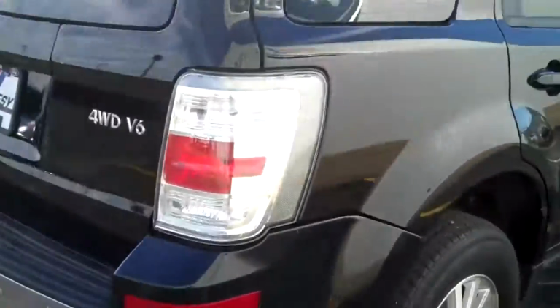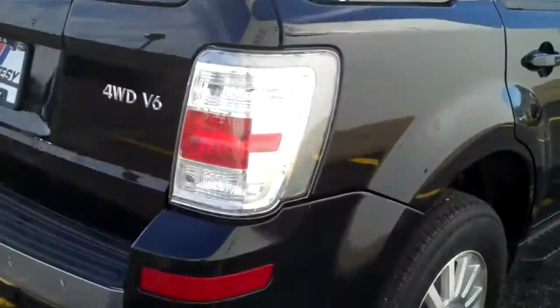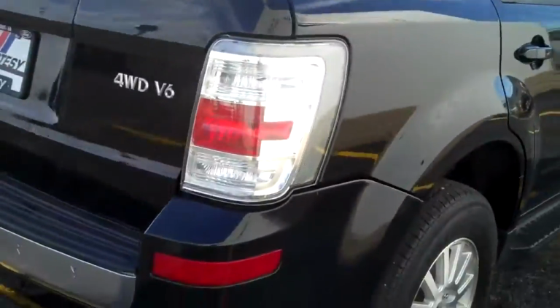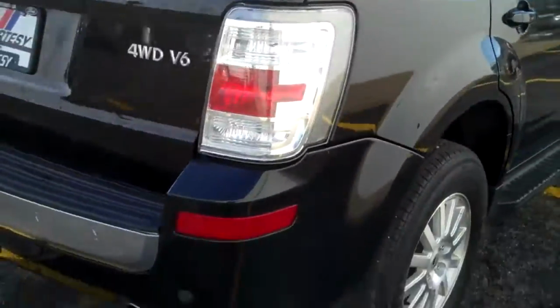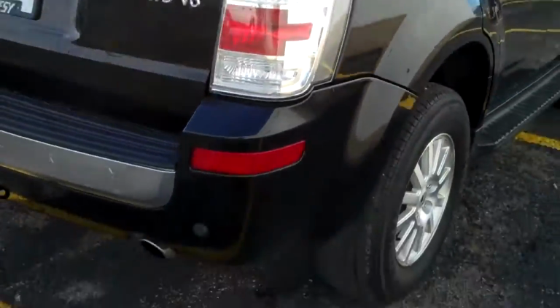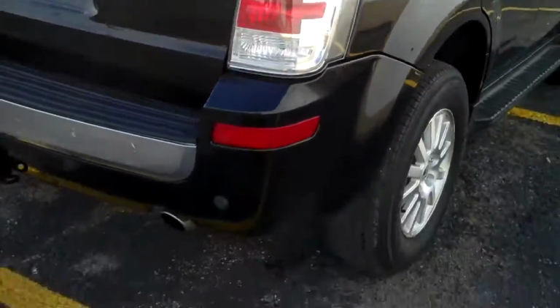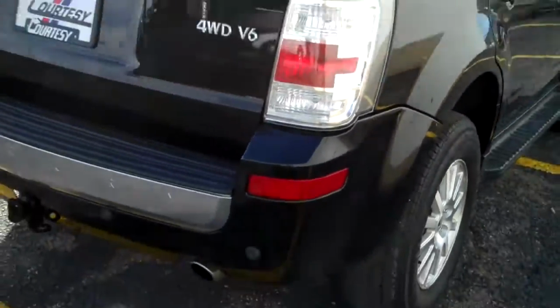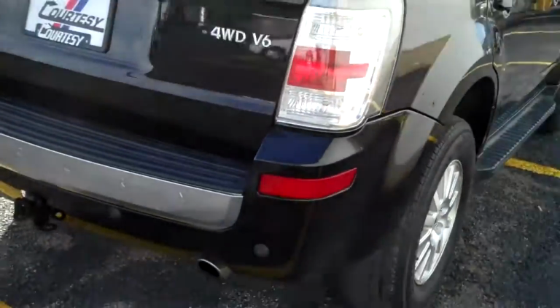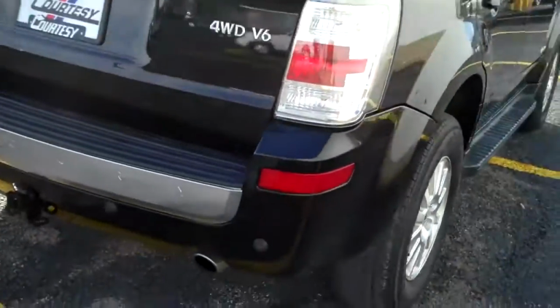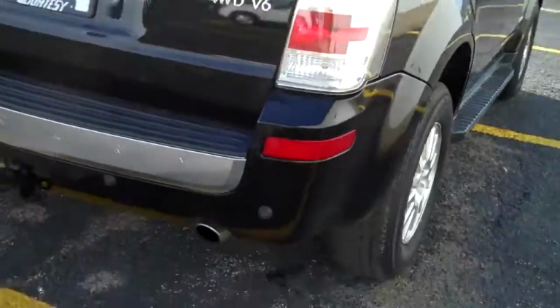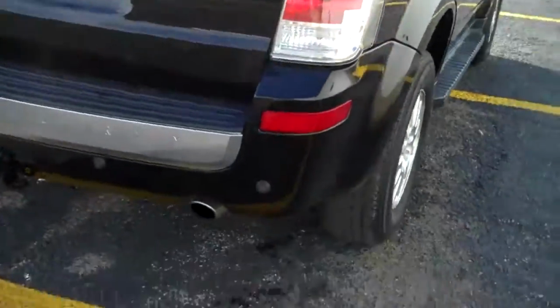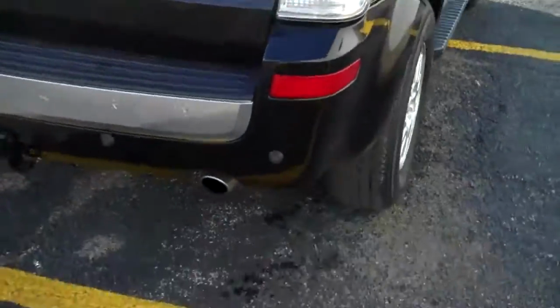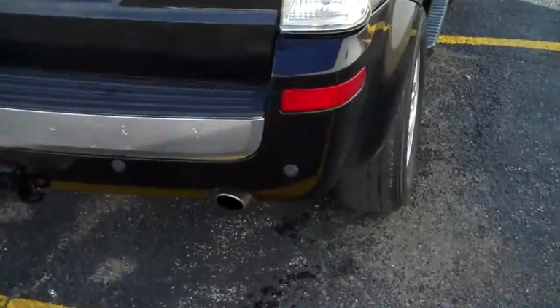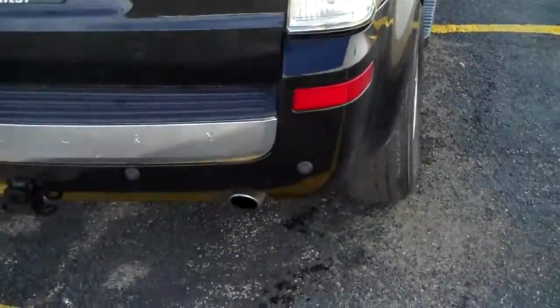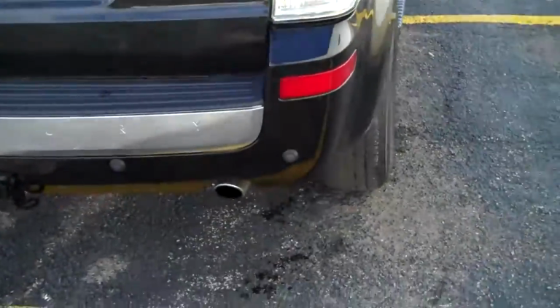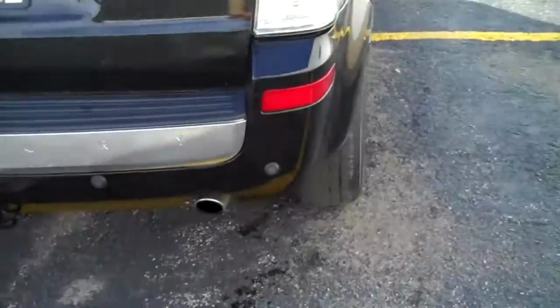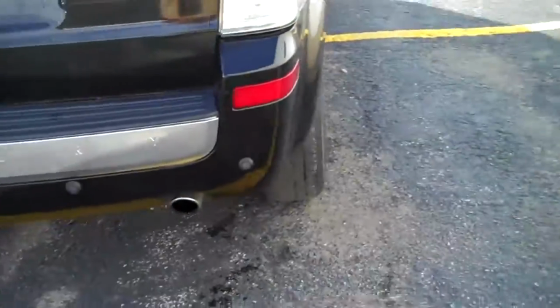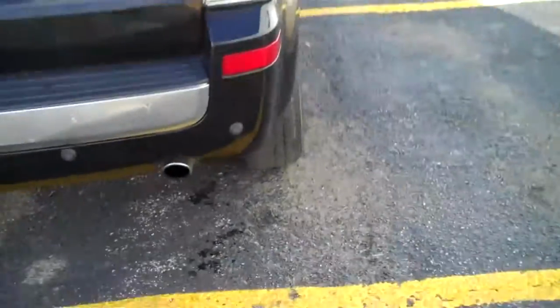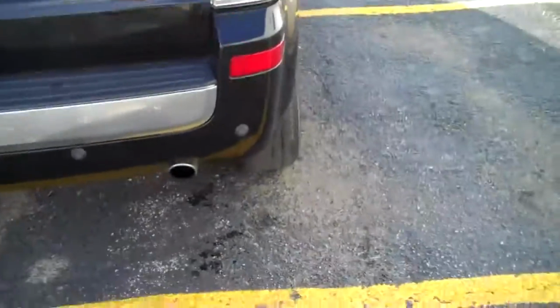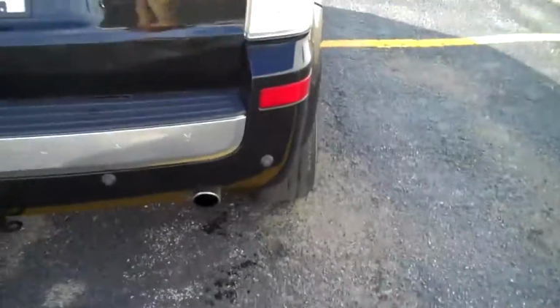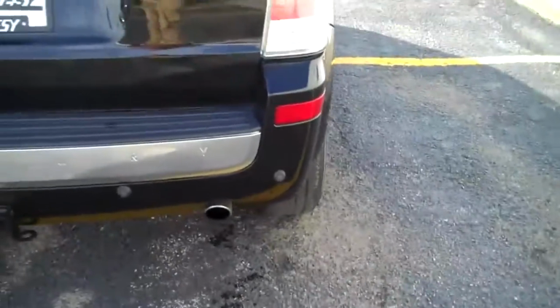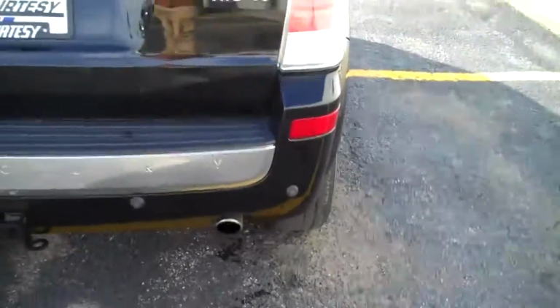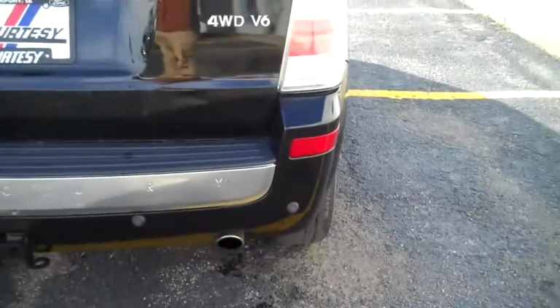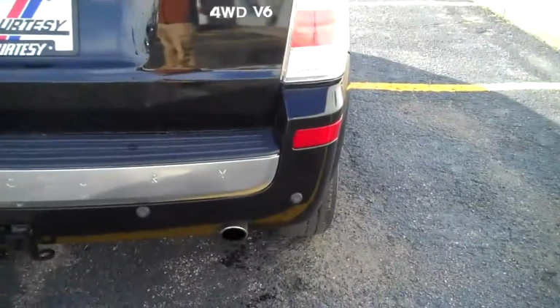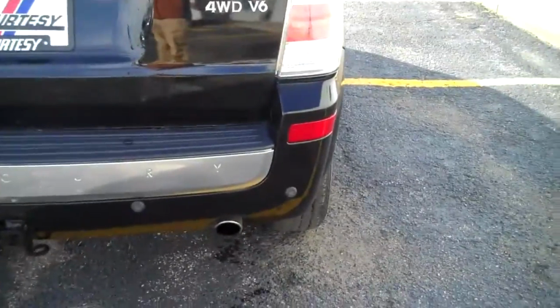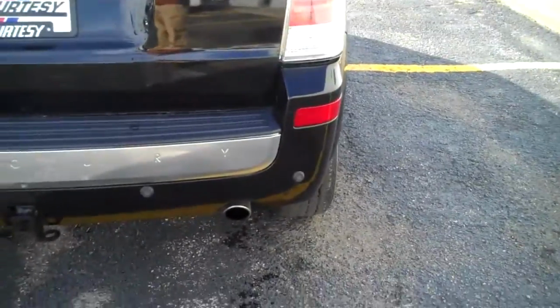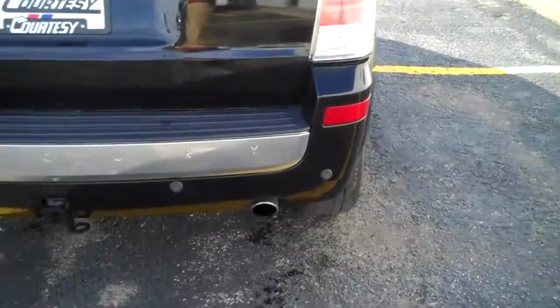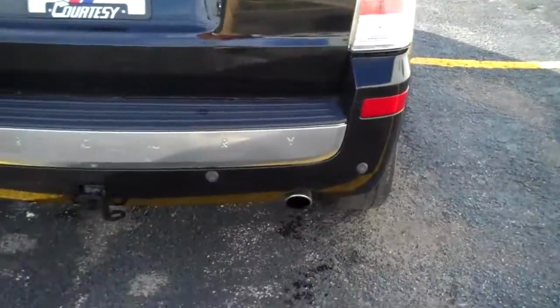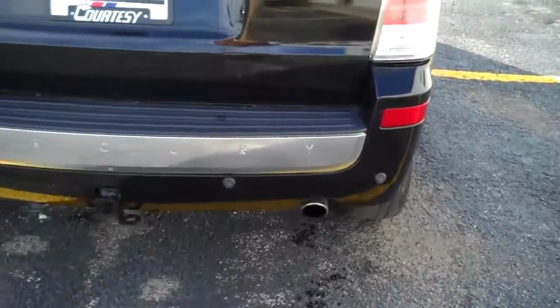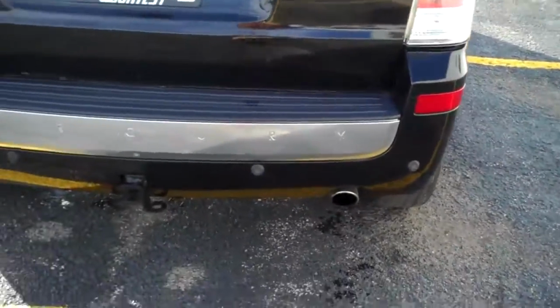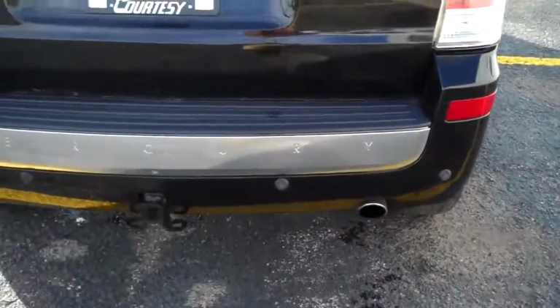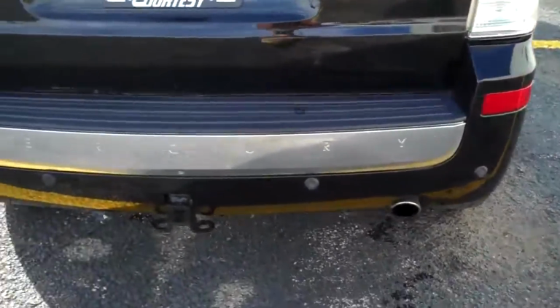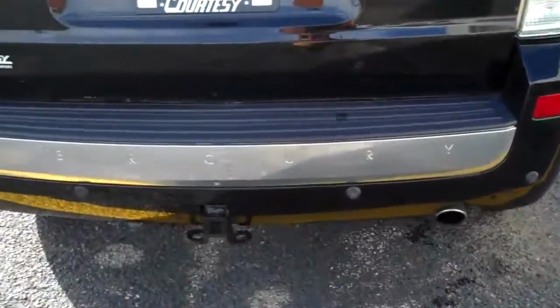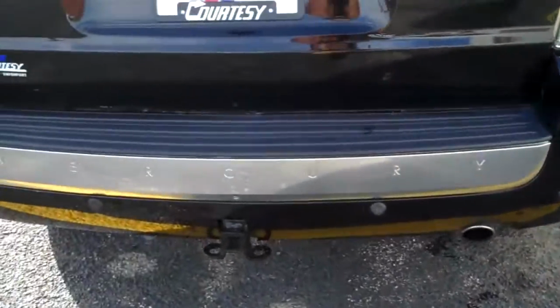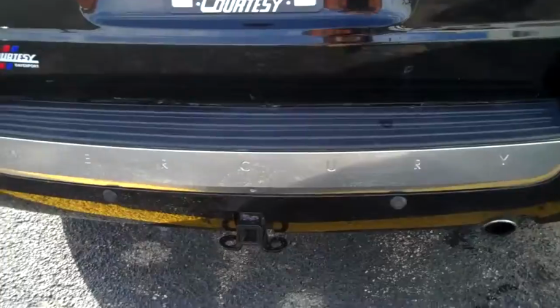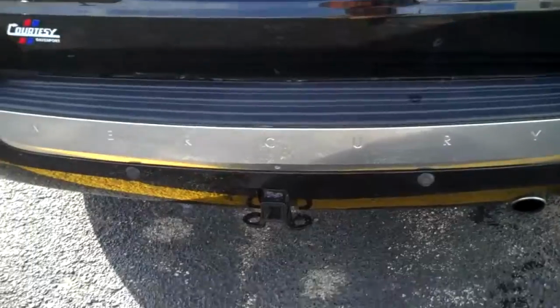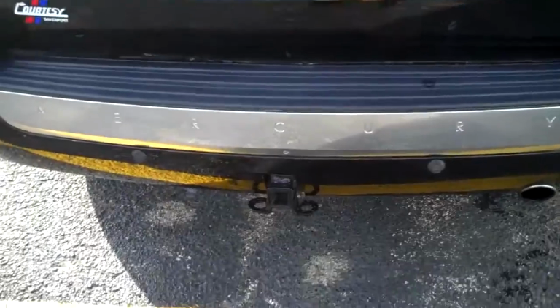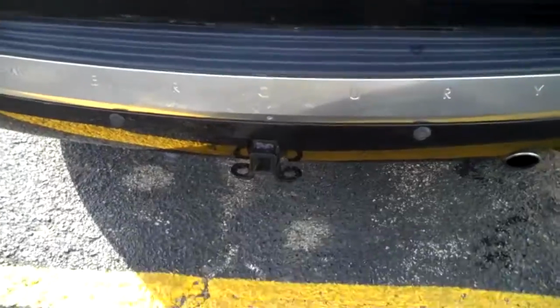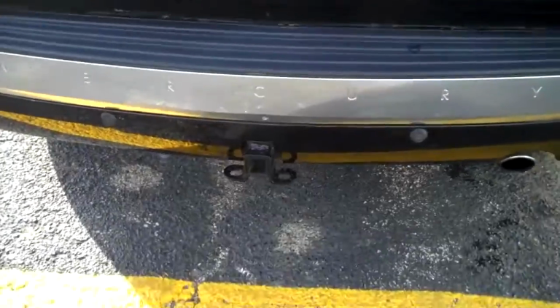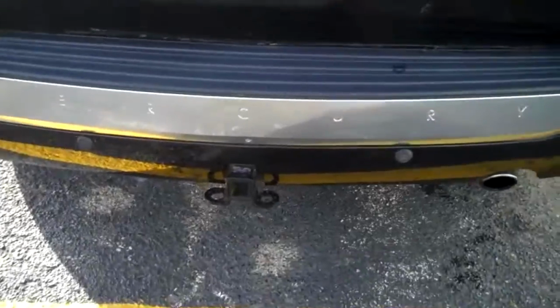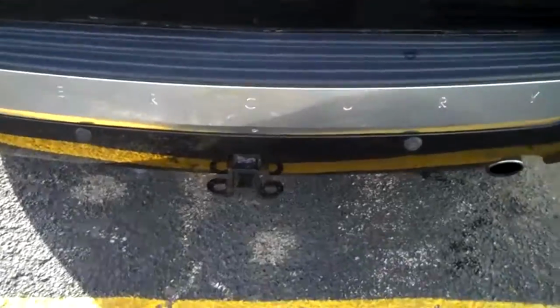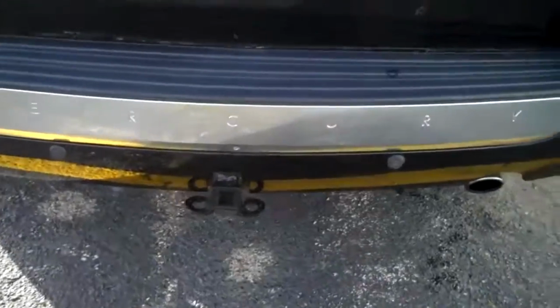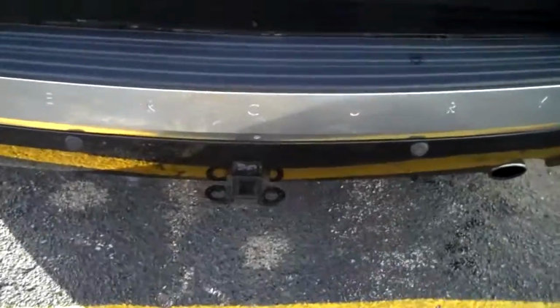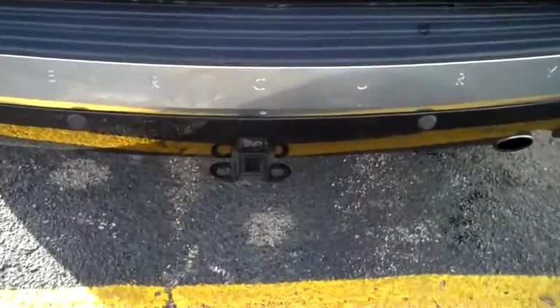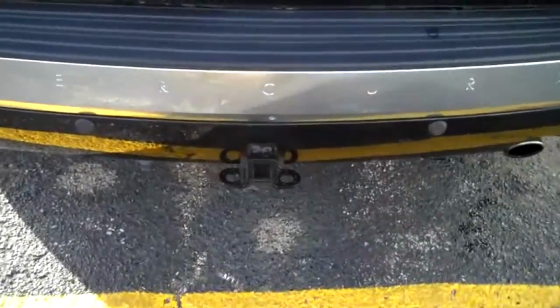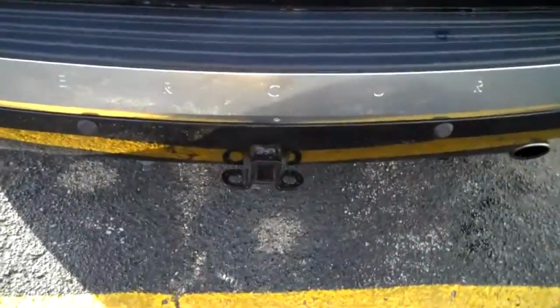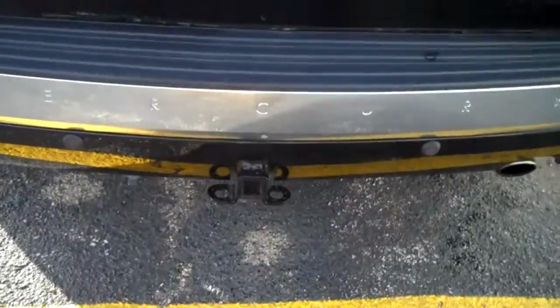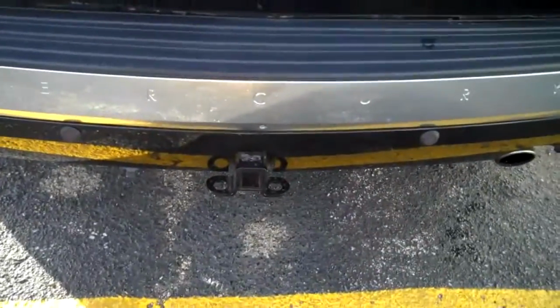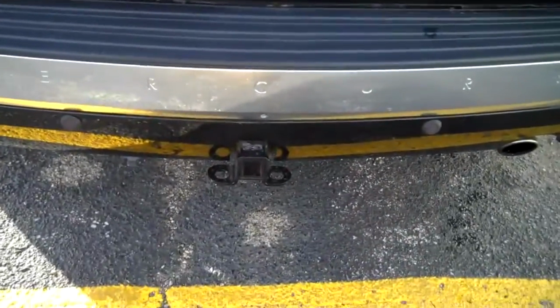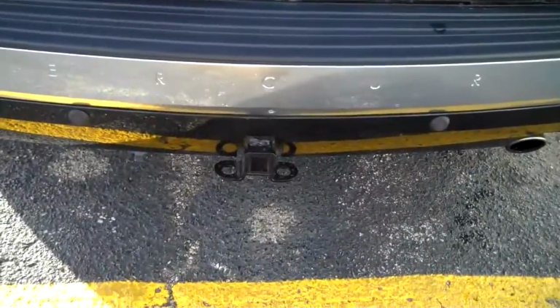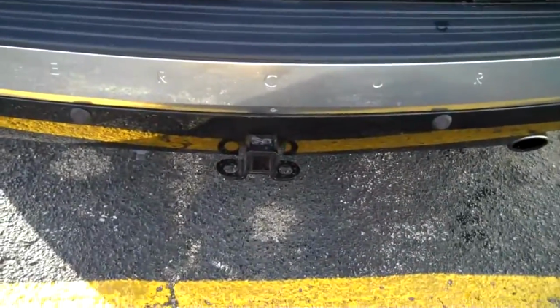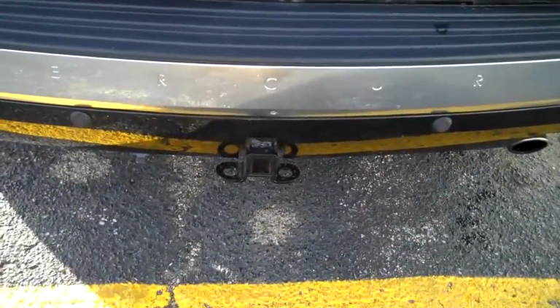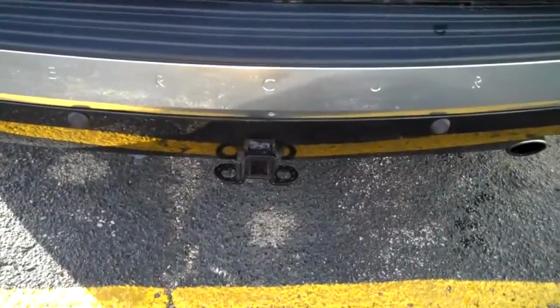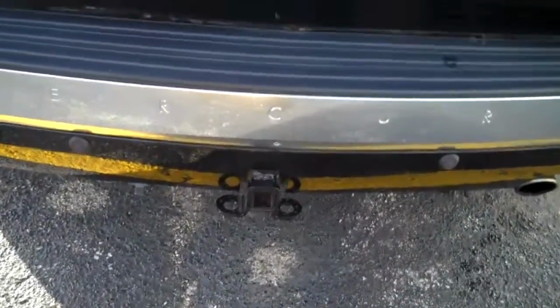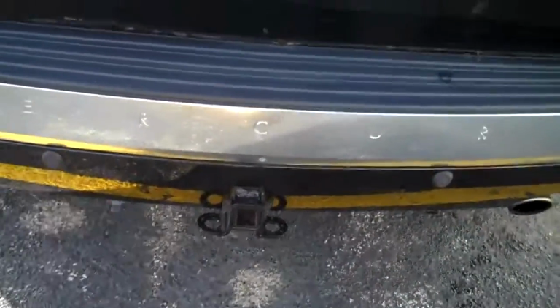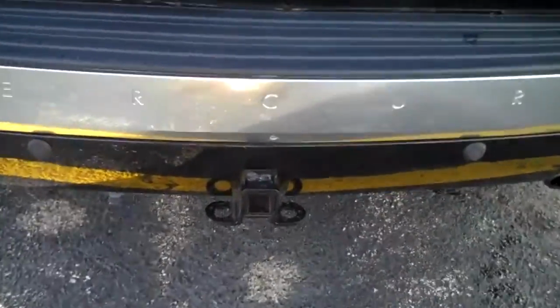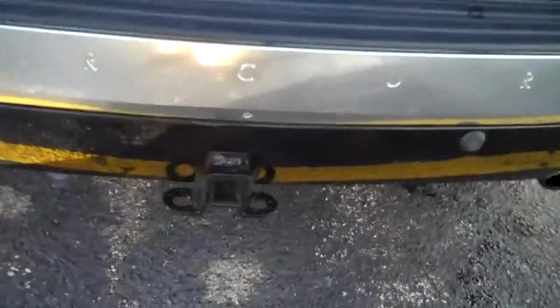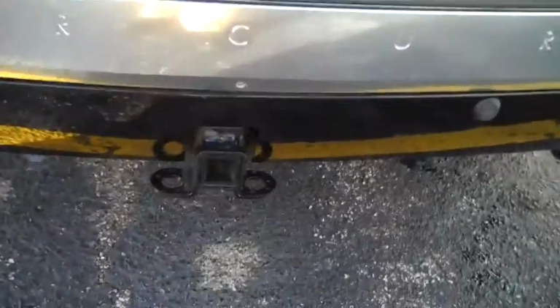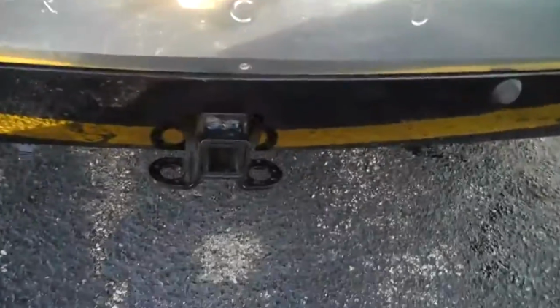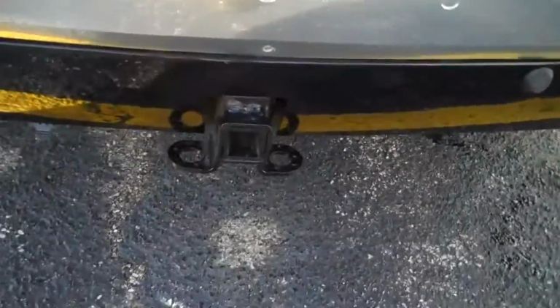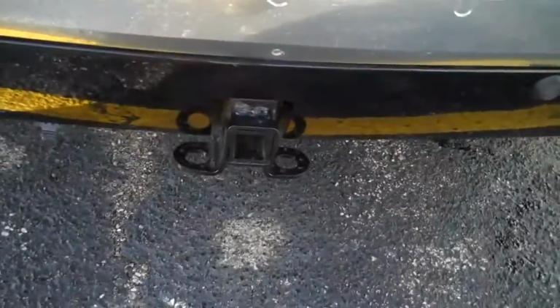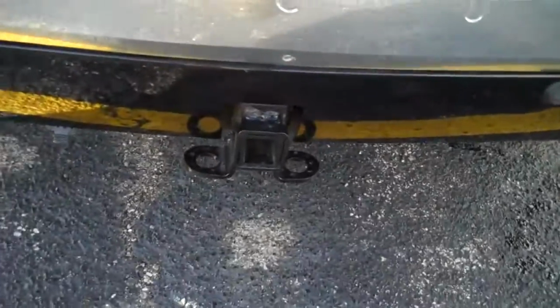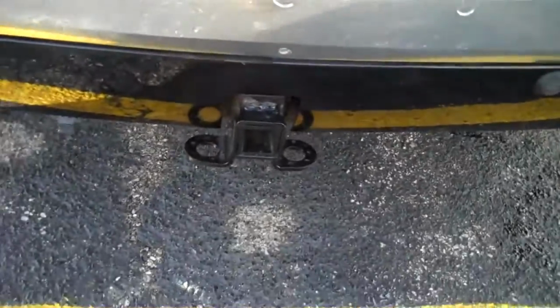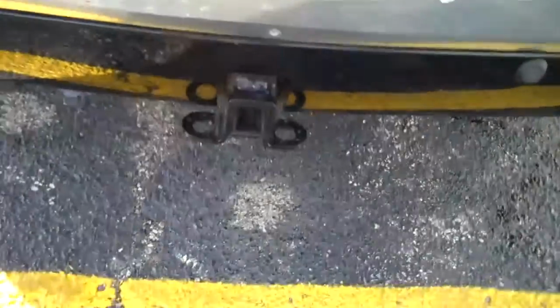Euro style taillights, polished exhaust tip, rear park, tow package.